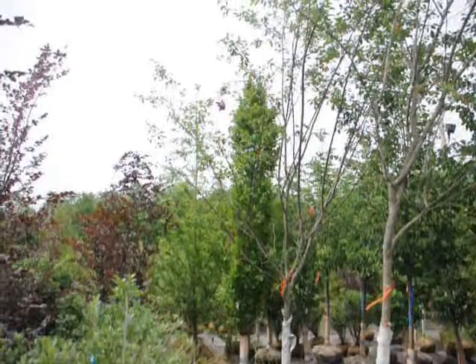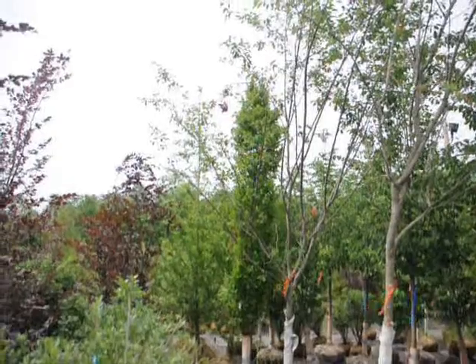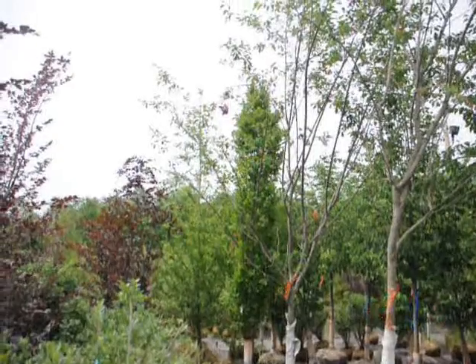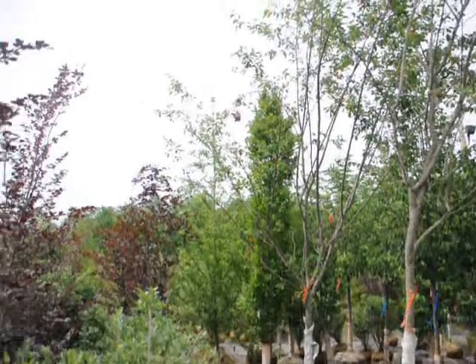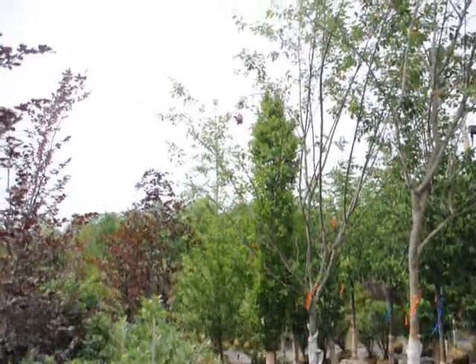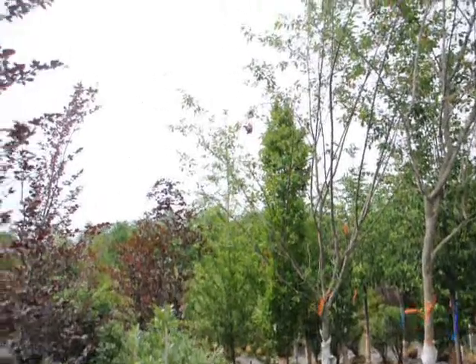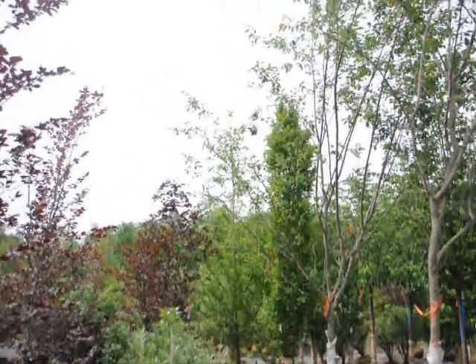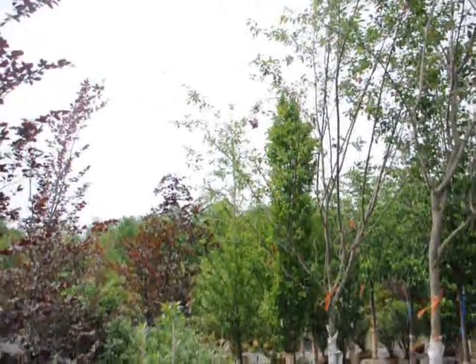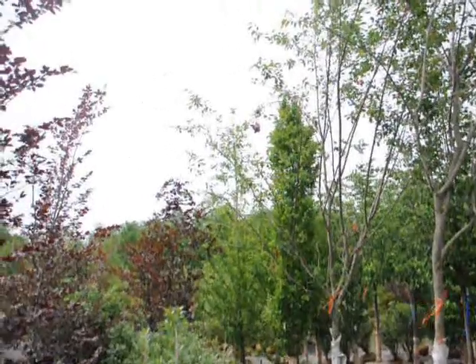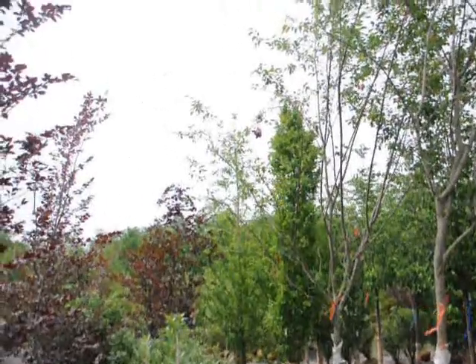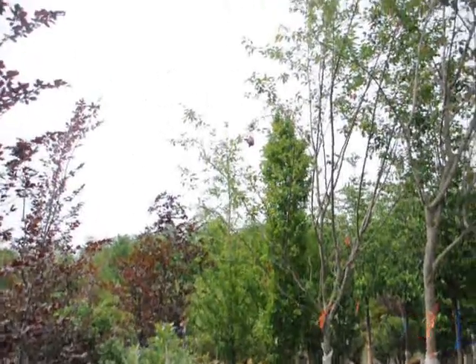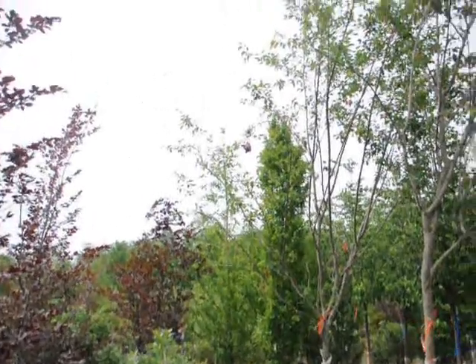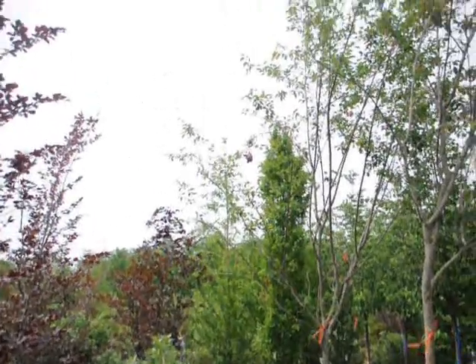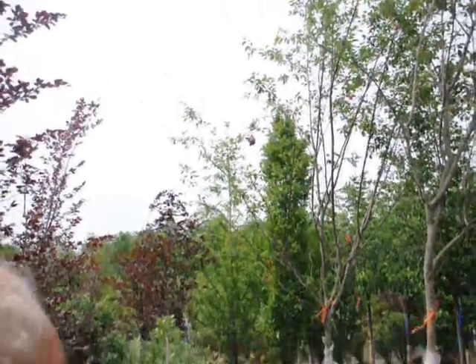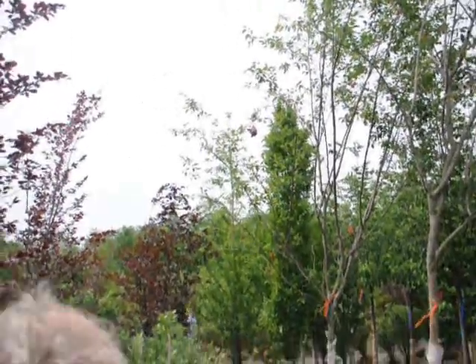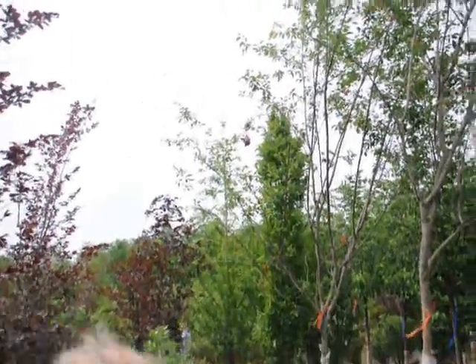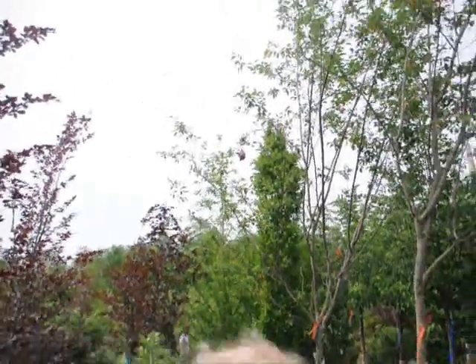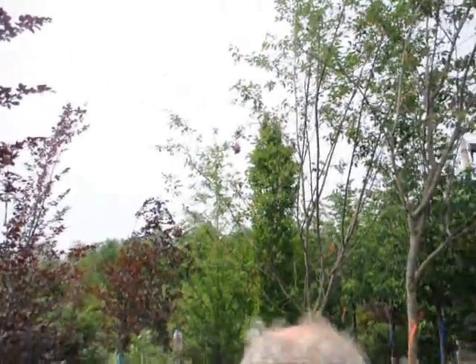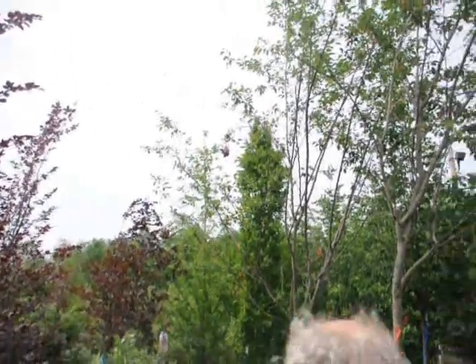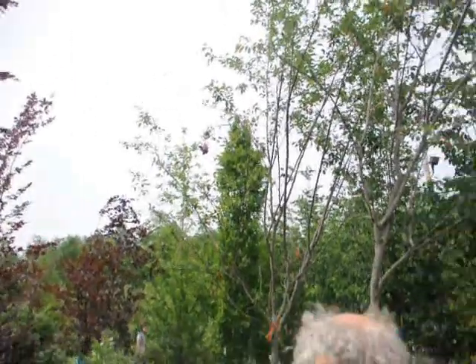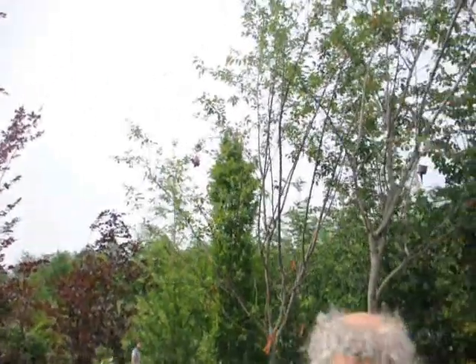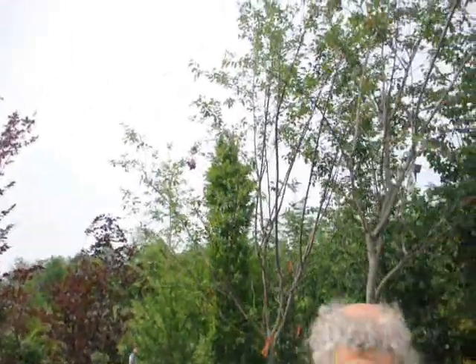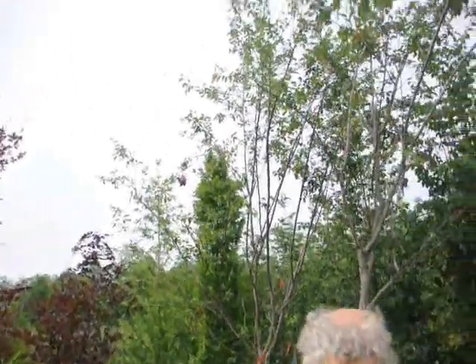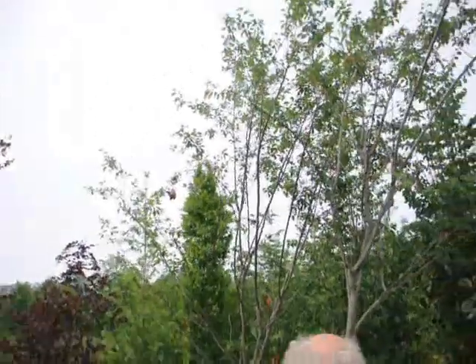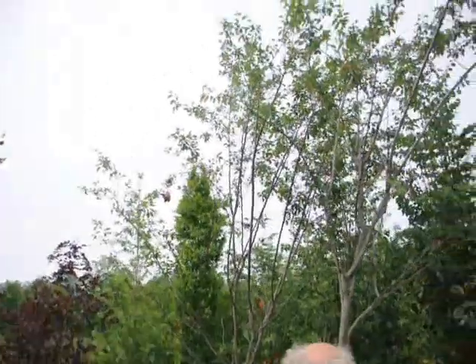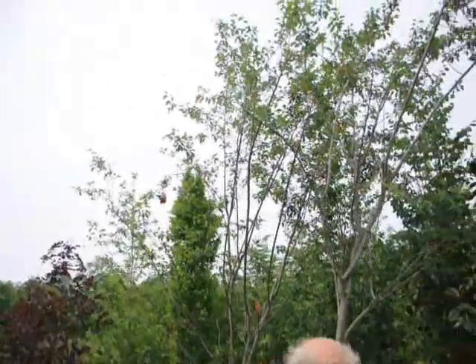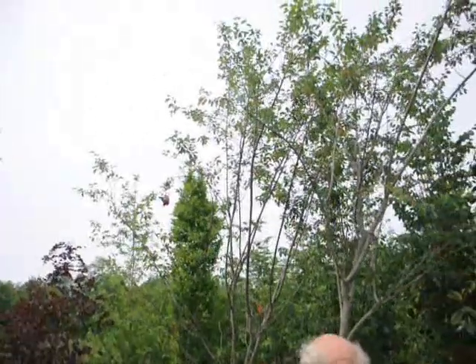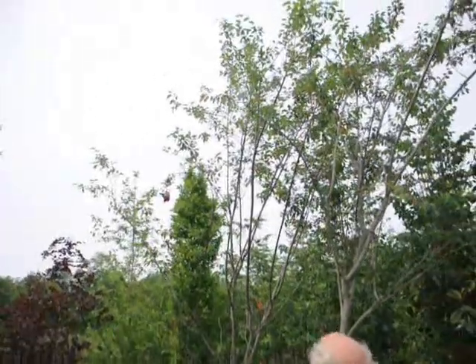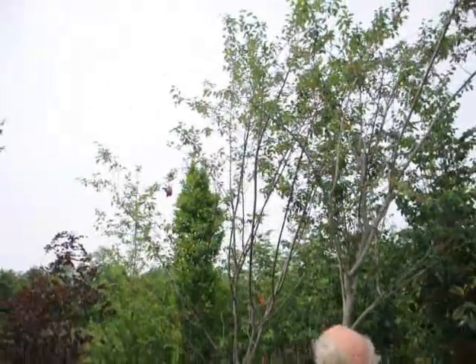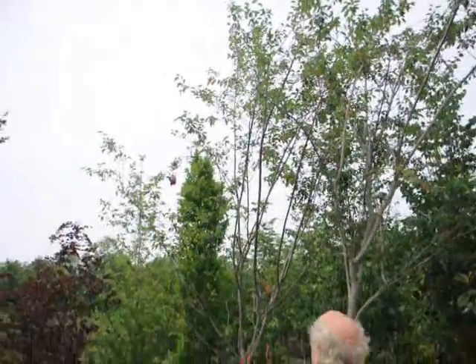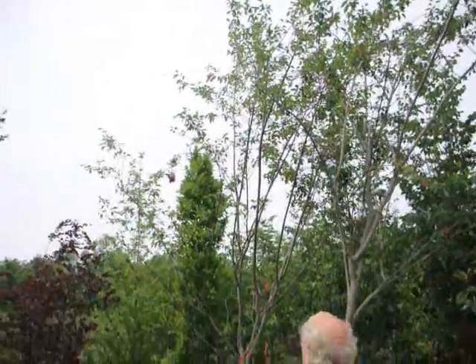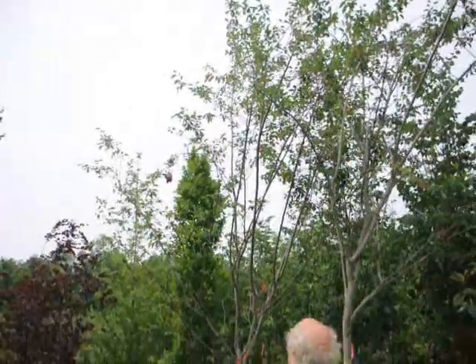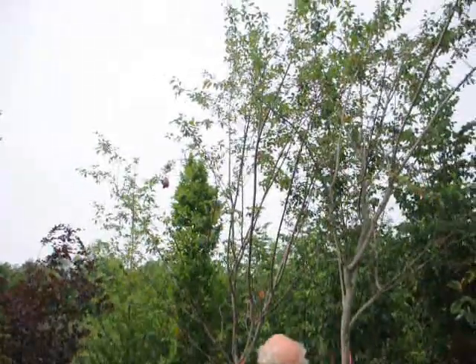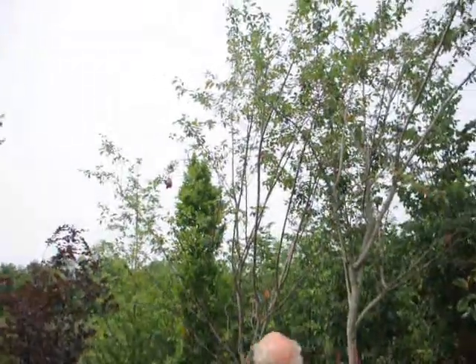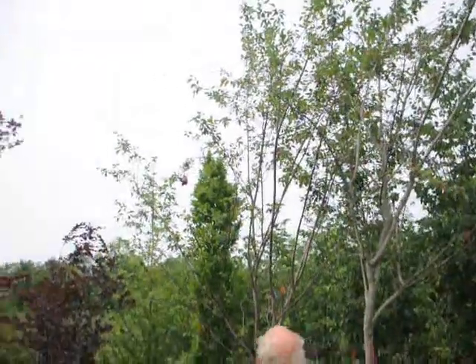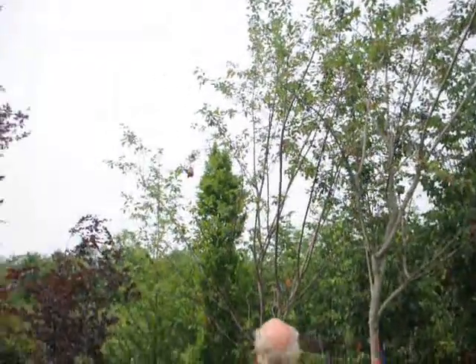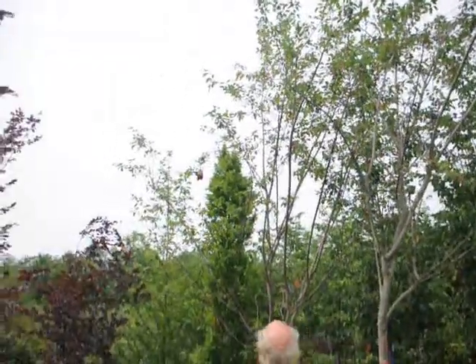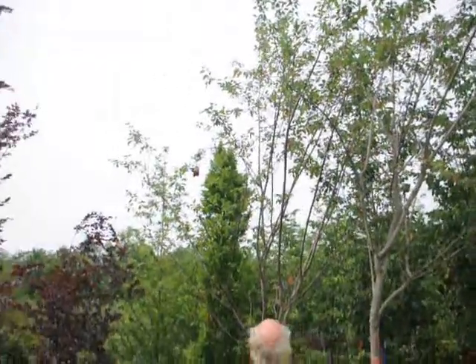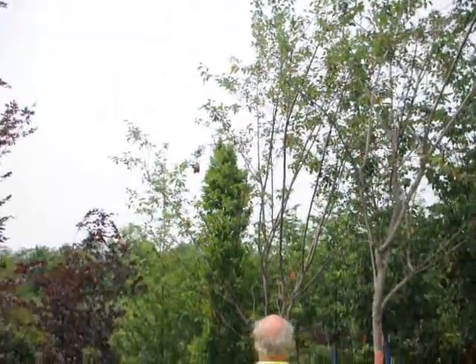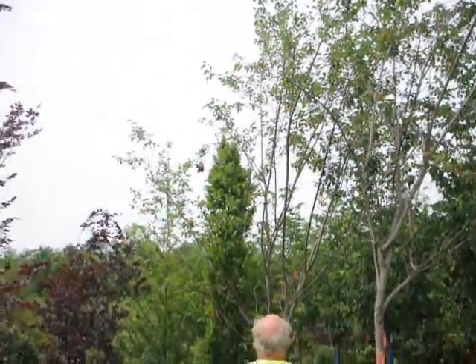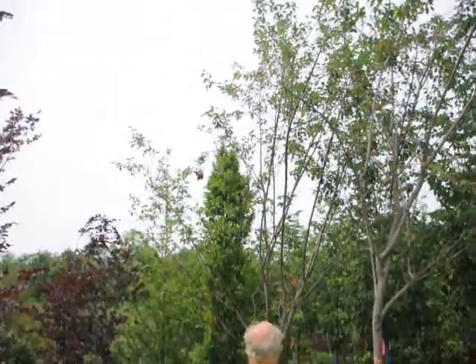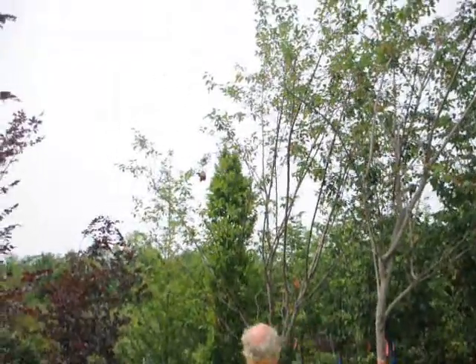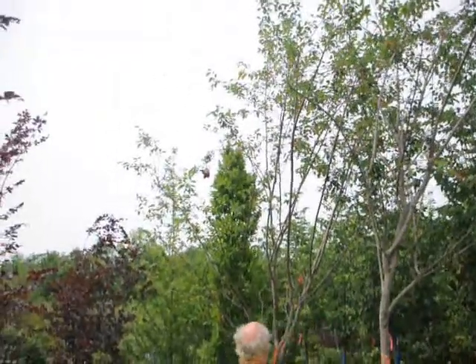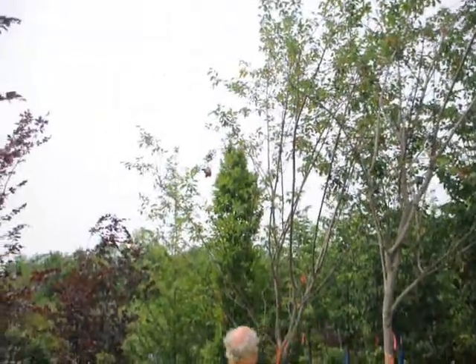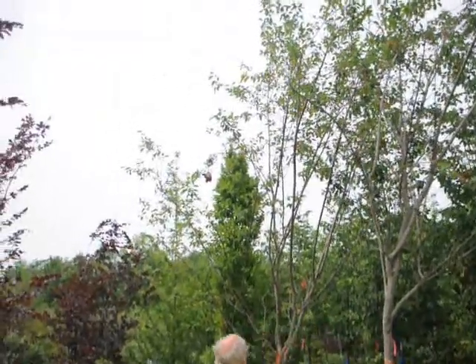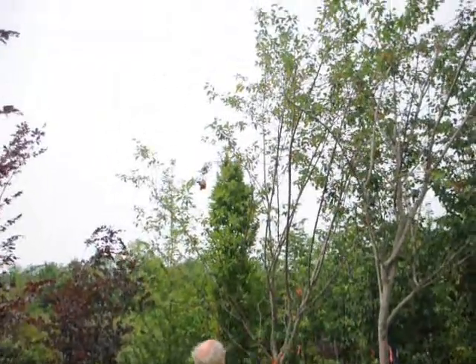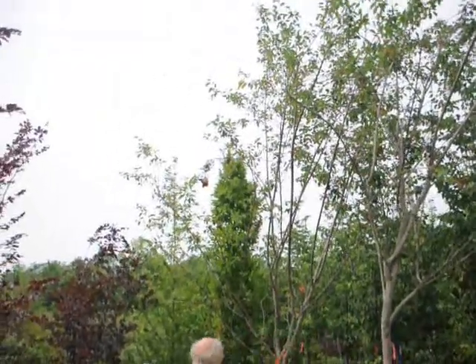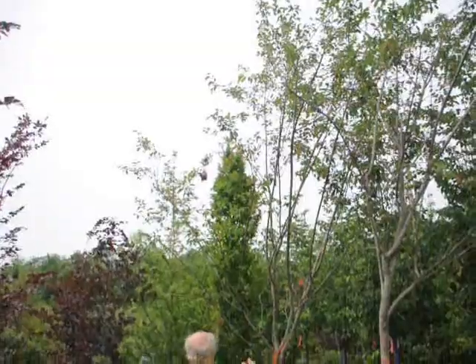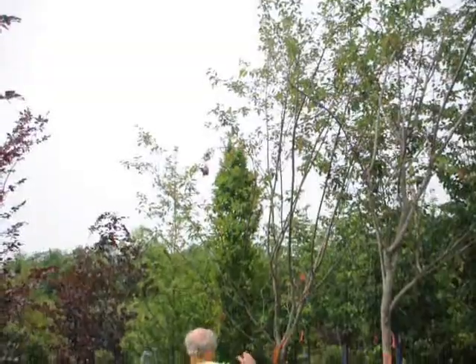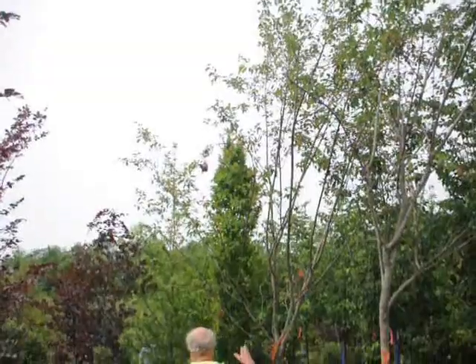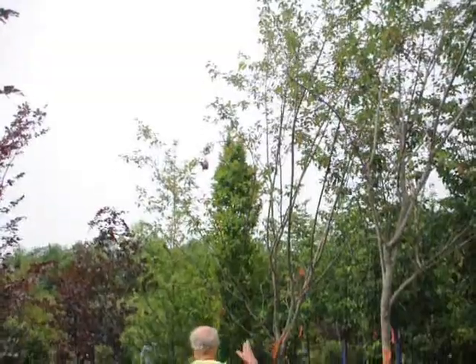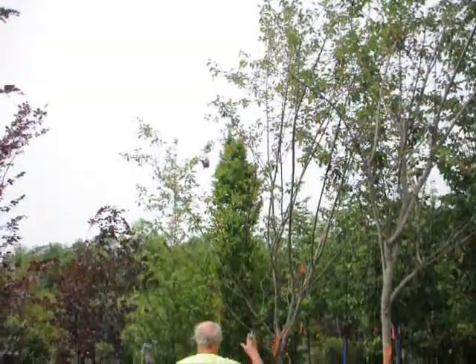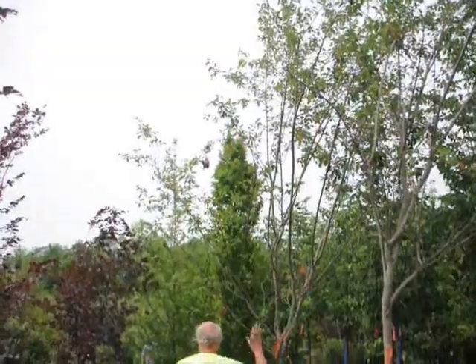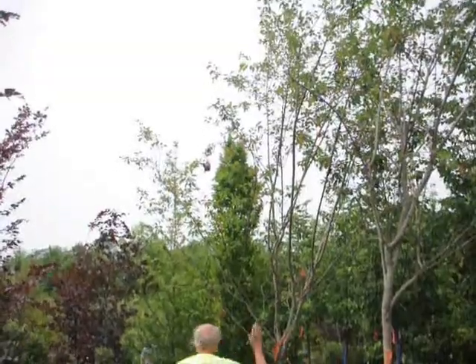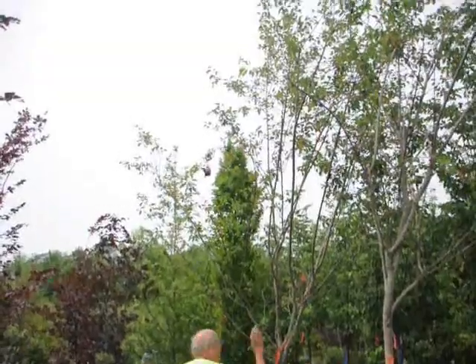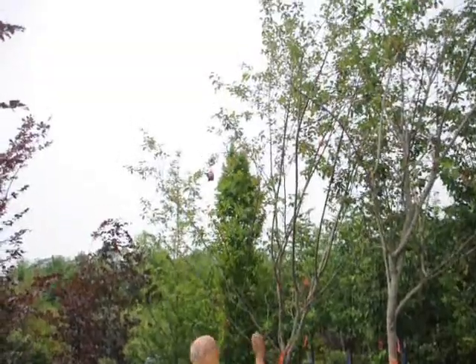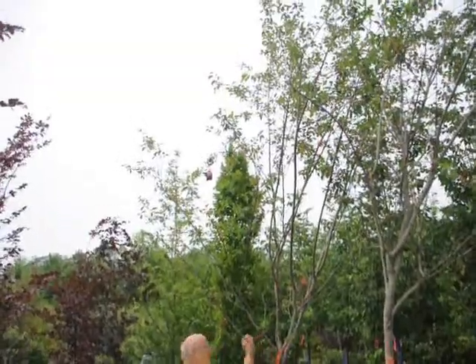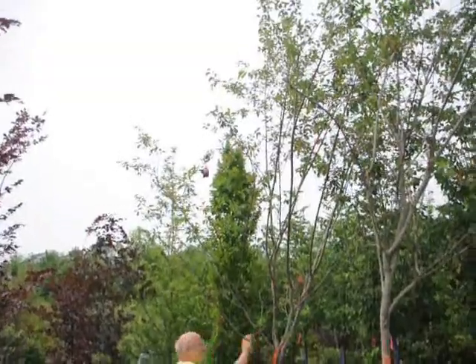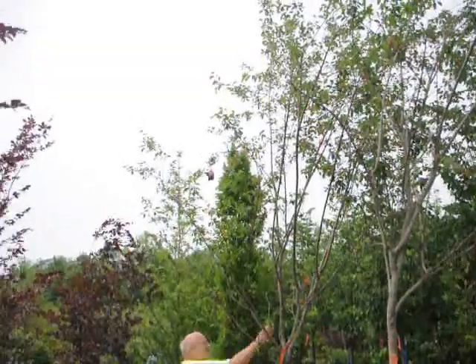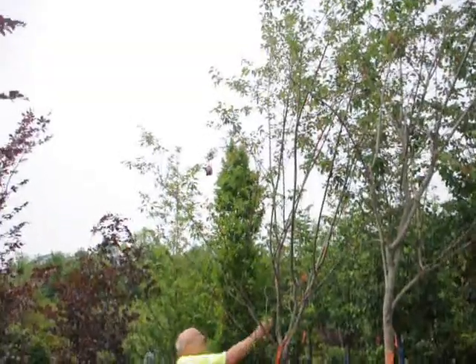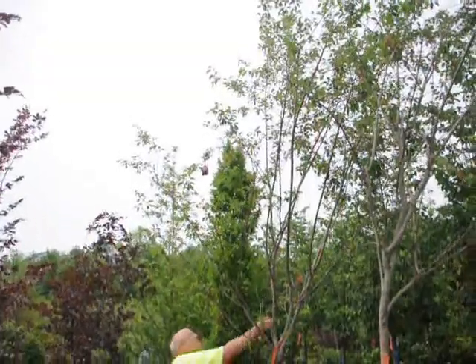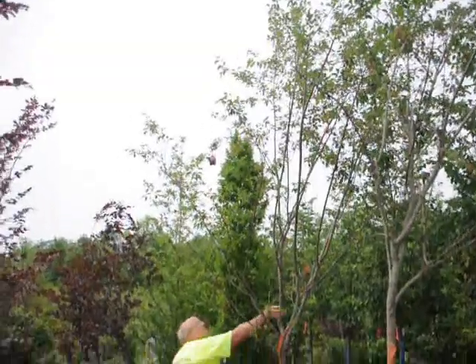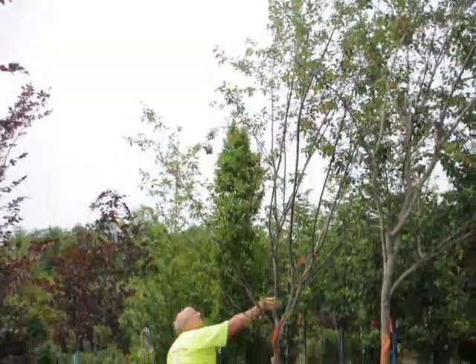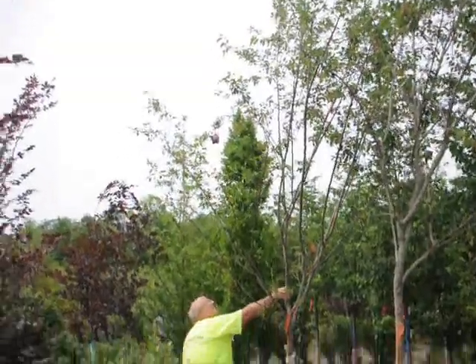Okay, this is a bird rescue. This robin is up in the tree, and two other birds are talking. They've got to save them.